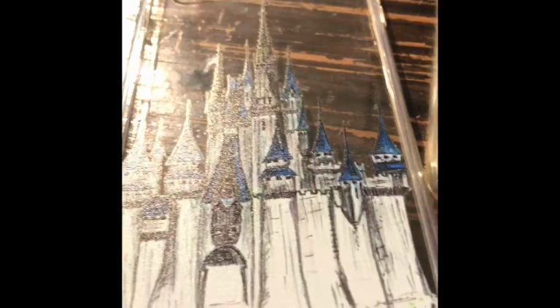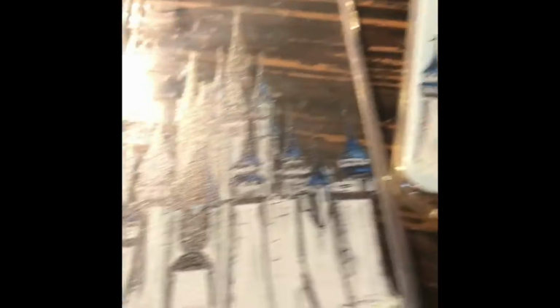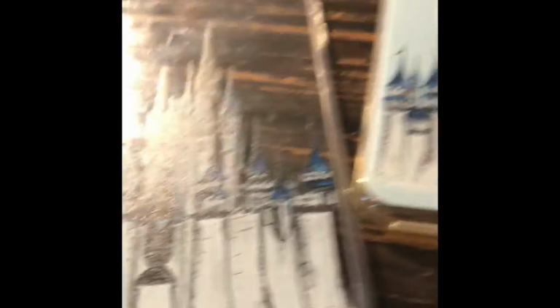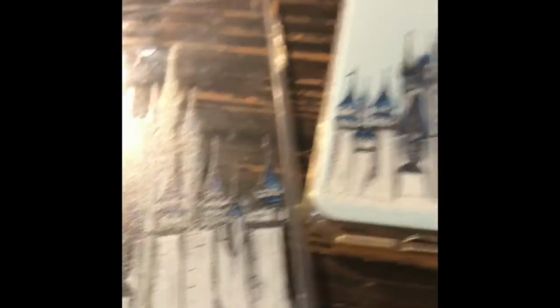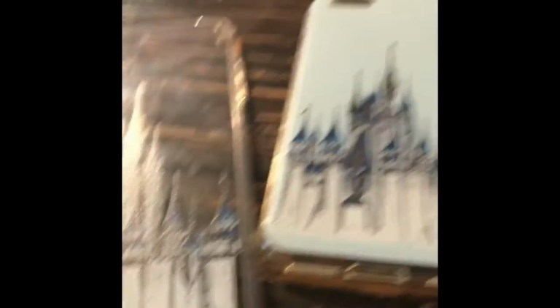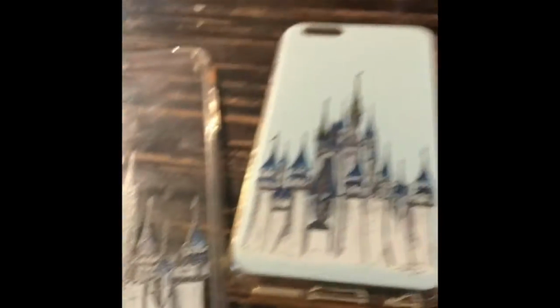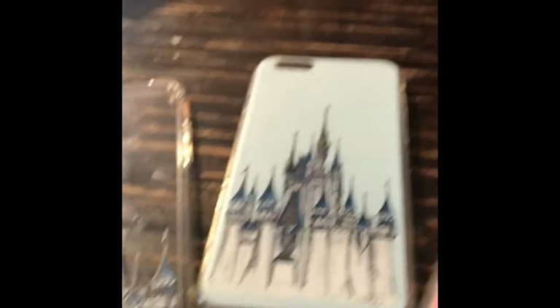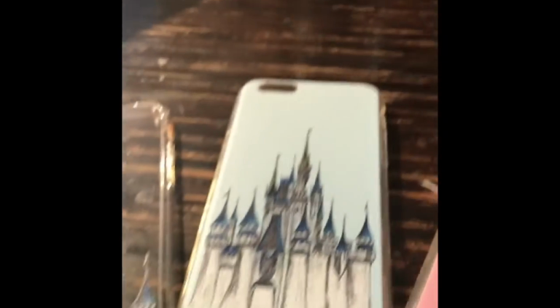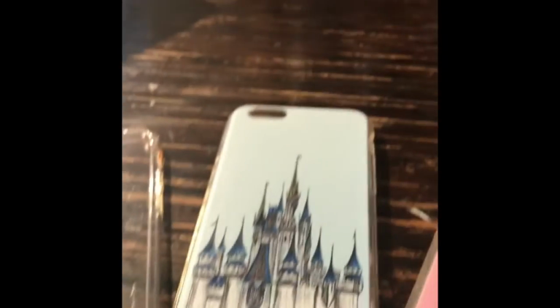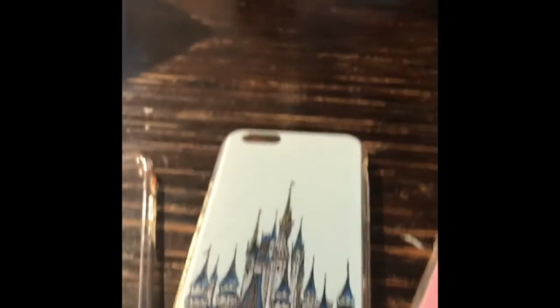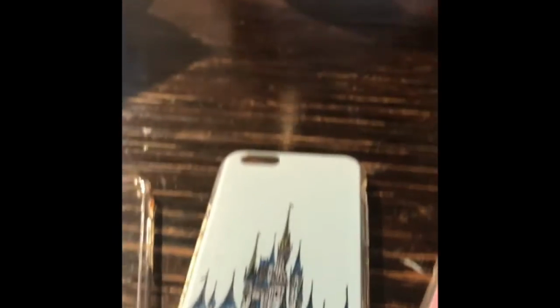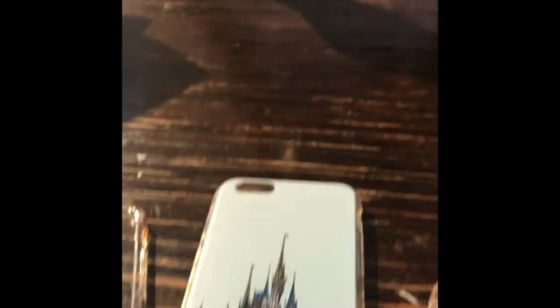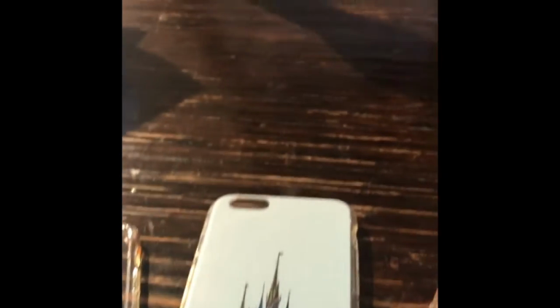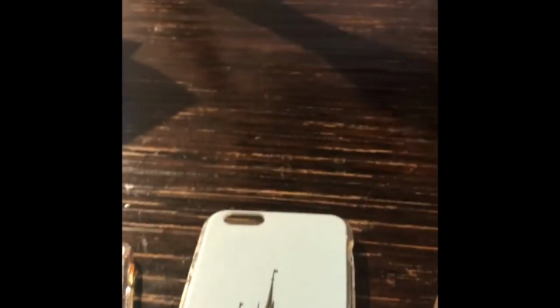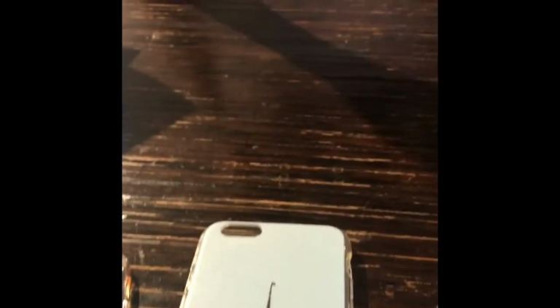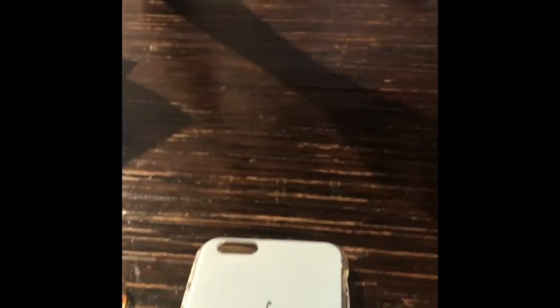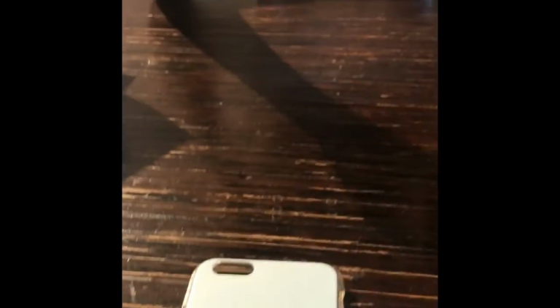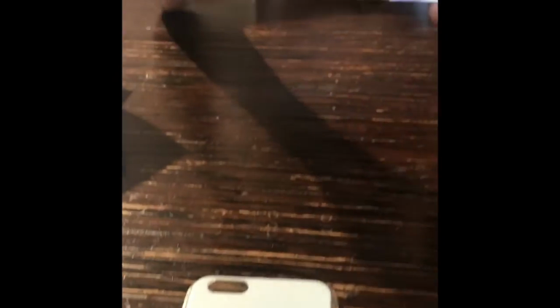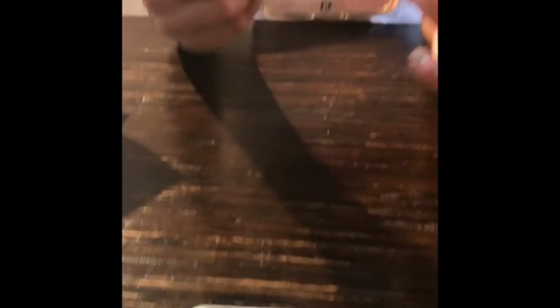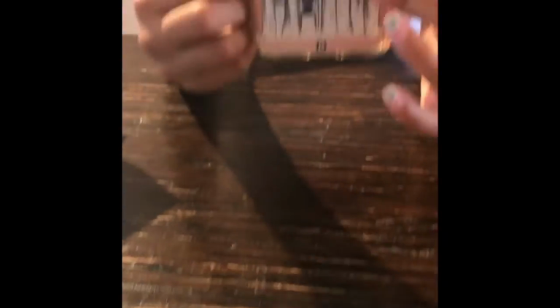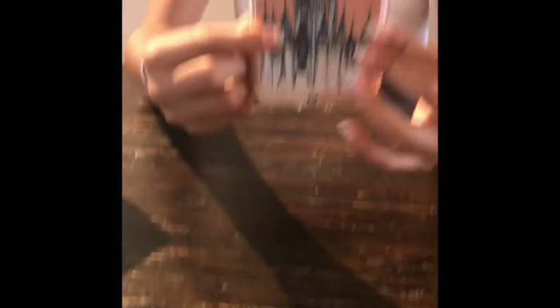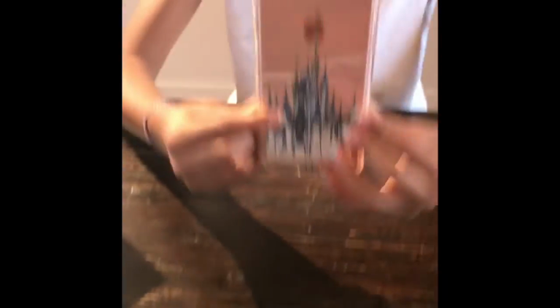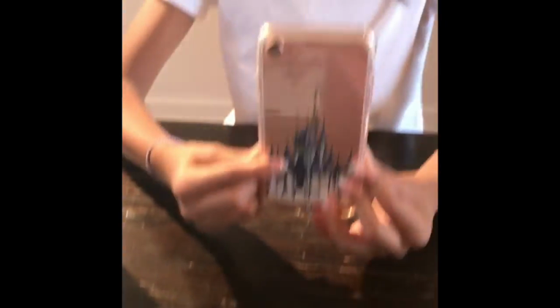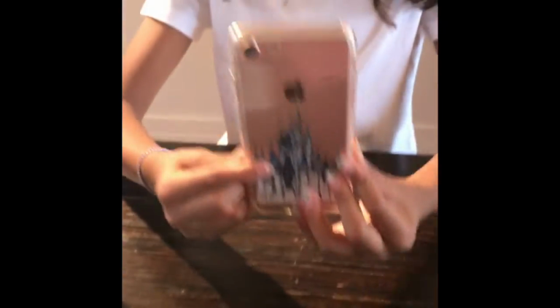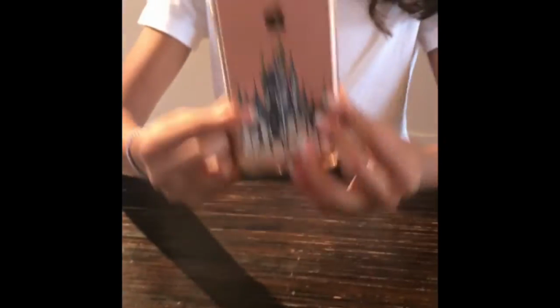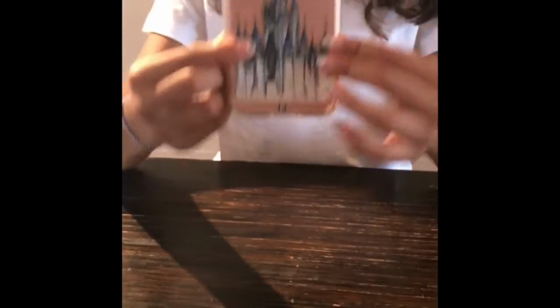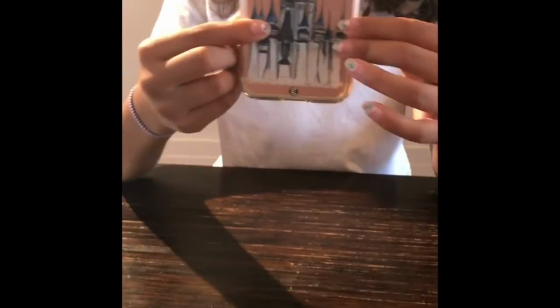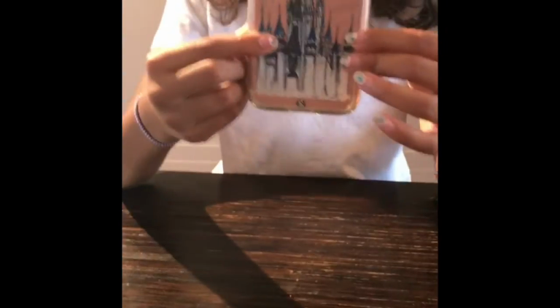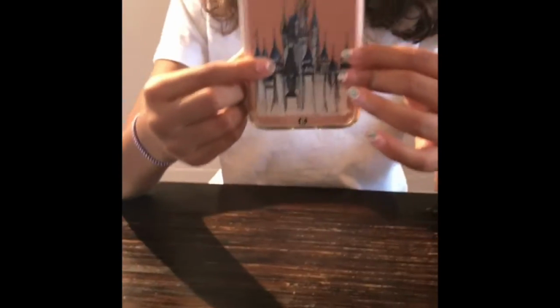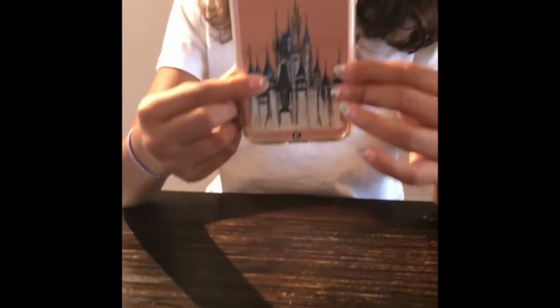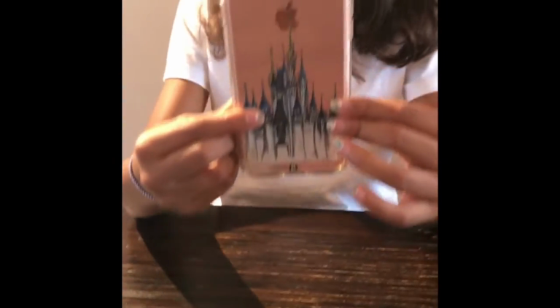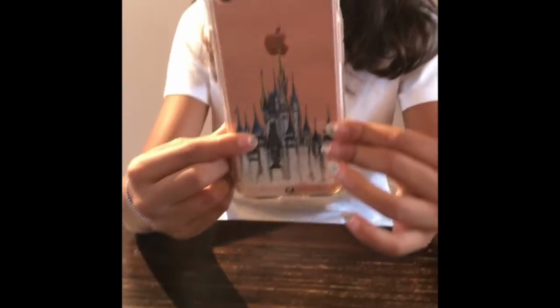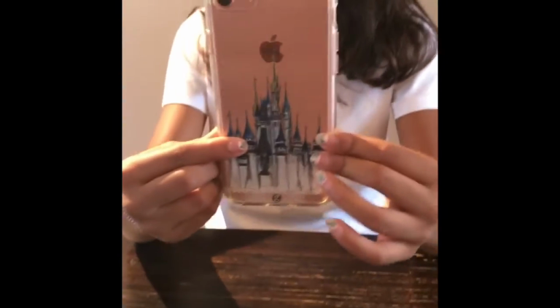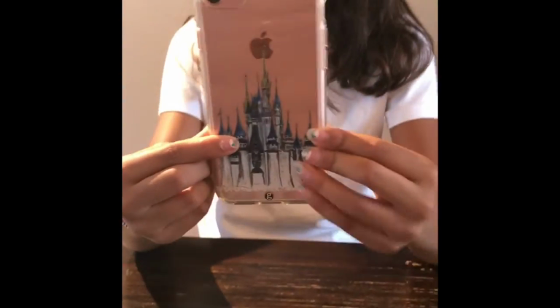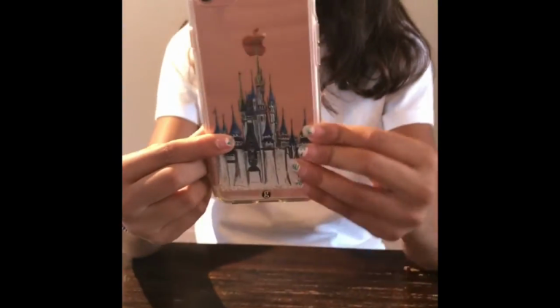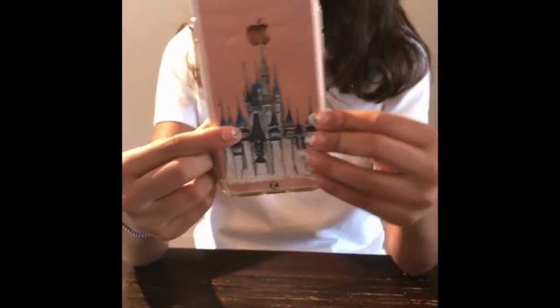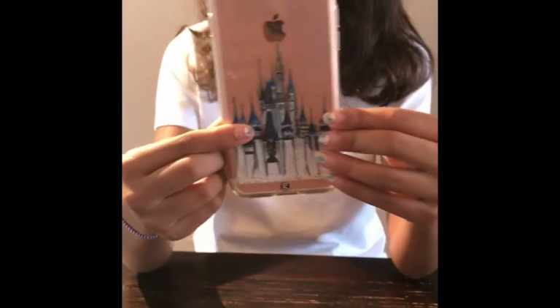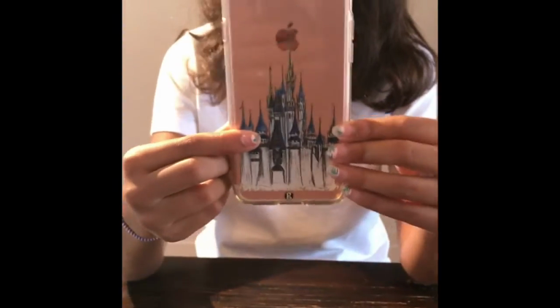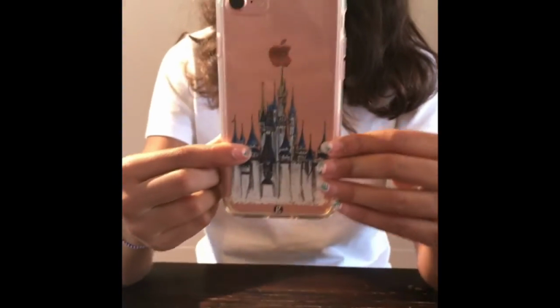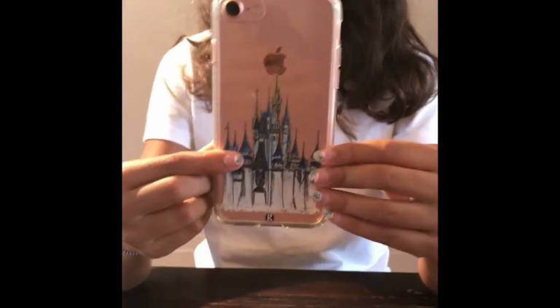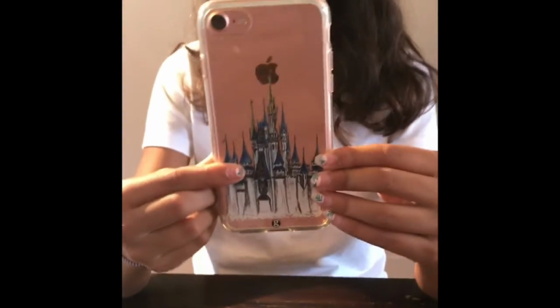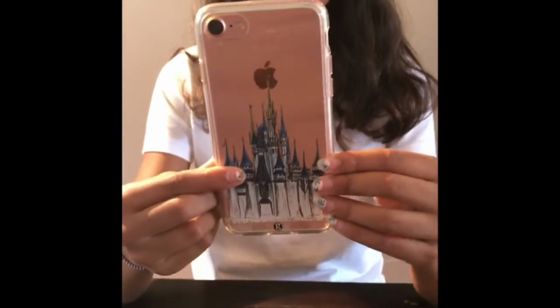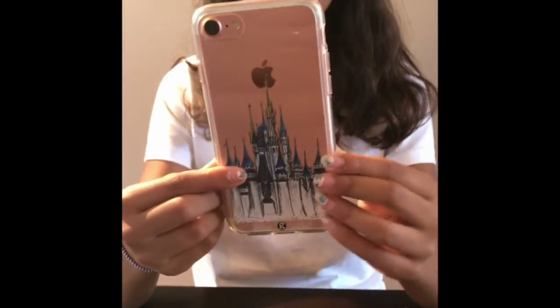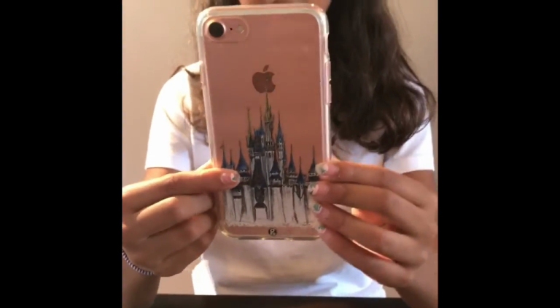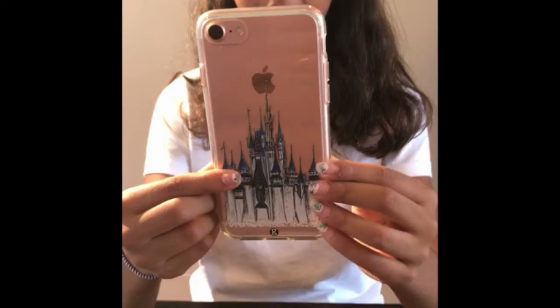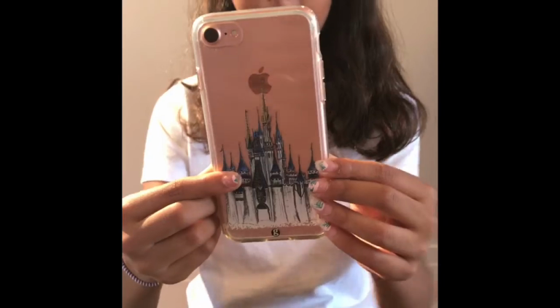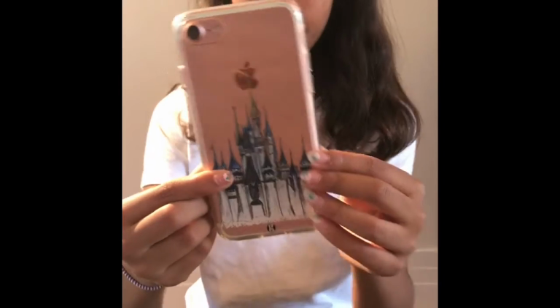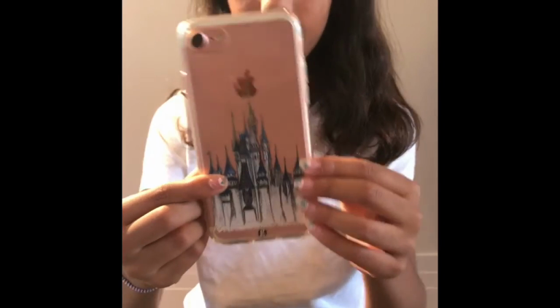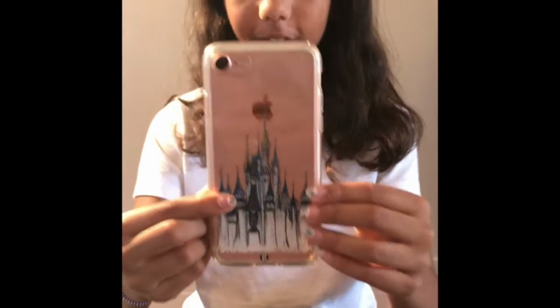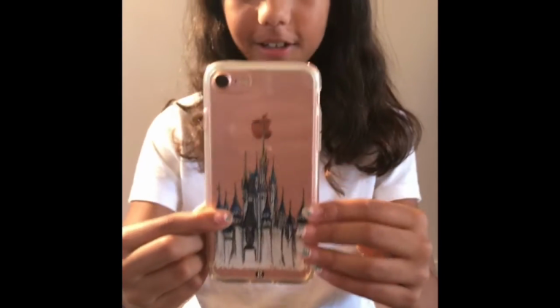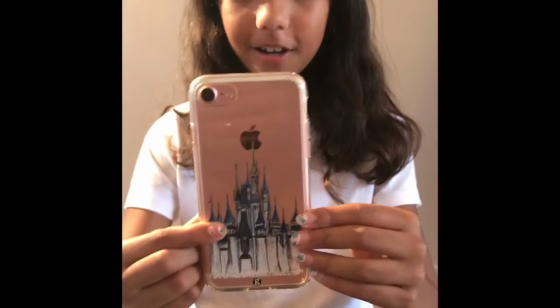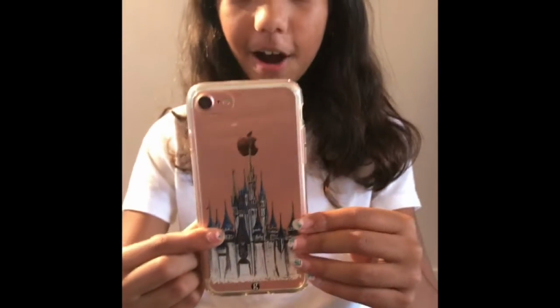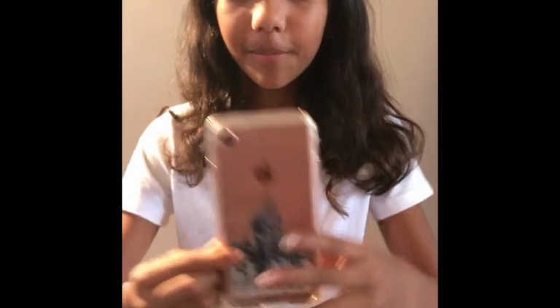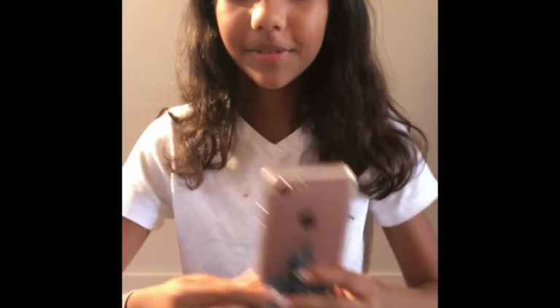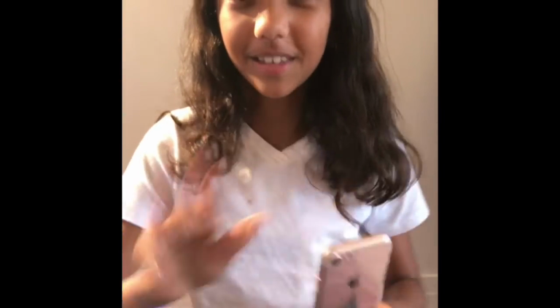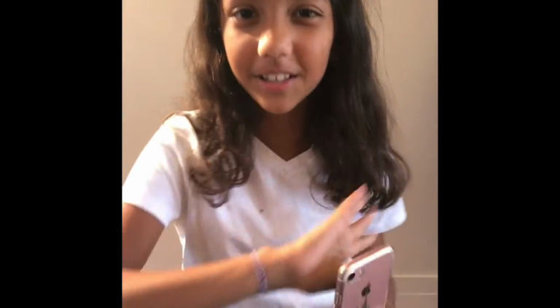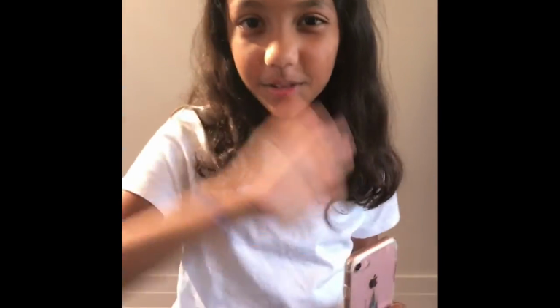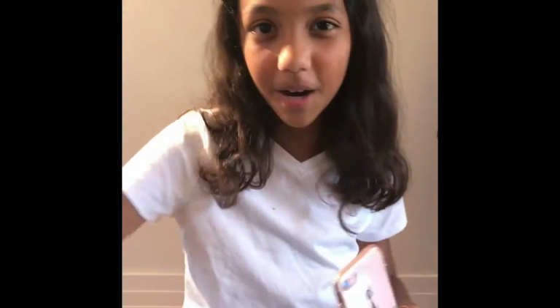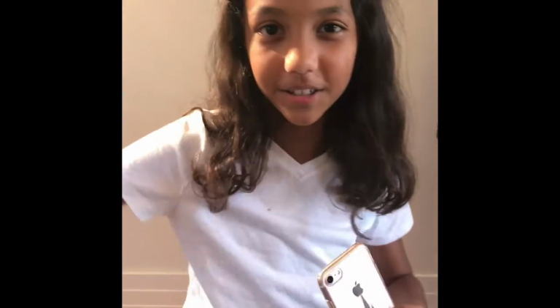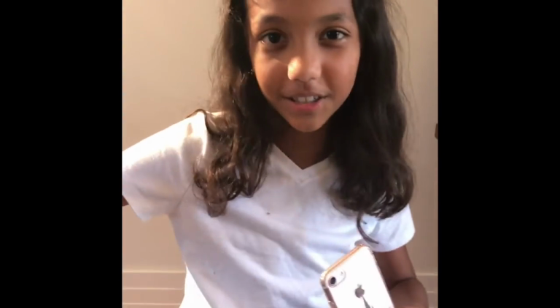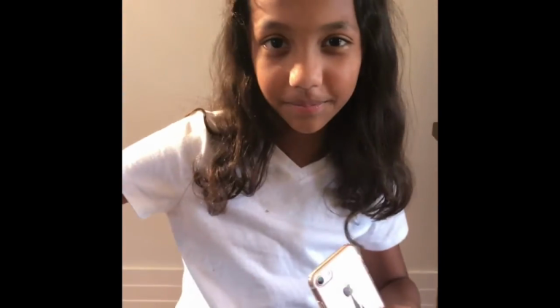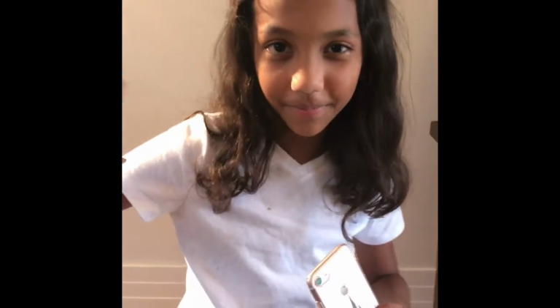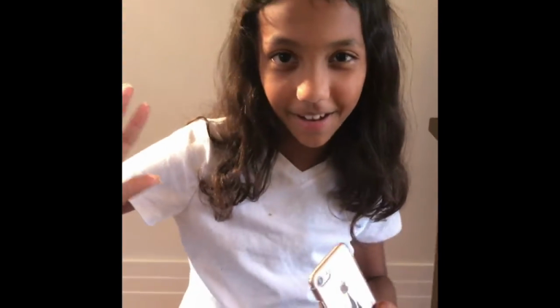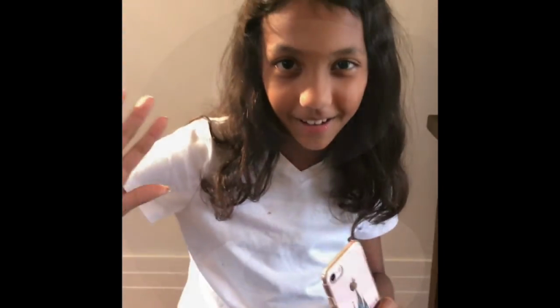This iPhone case is available at Robert Galloway Art's Etsy store or RobertGallowayArt.com. Thanks for watching. Bye!